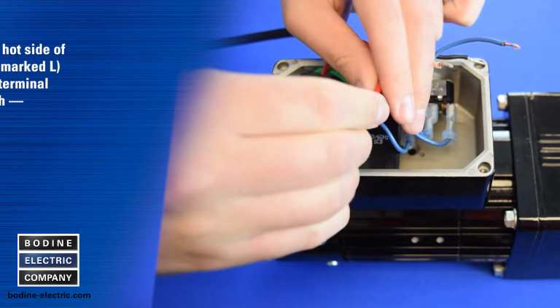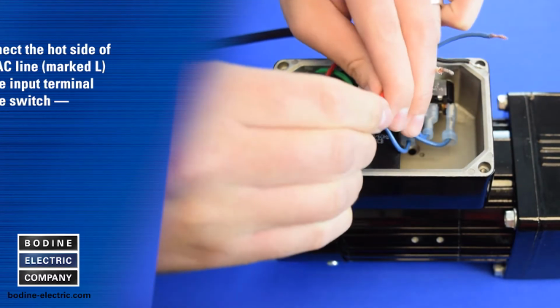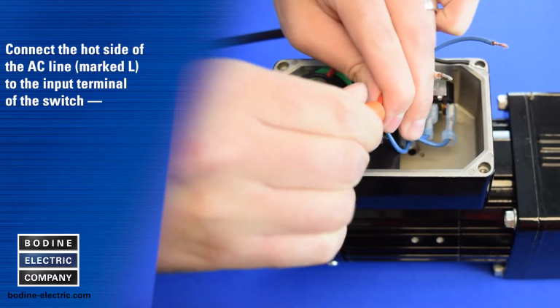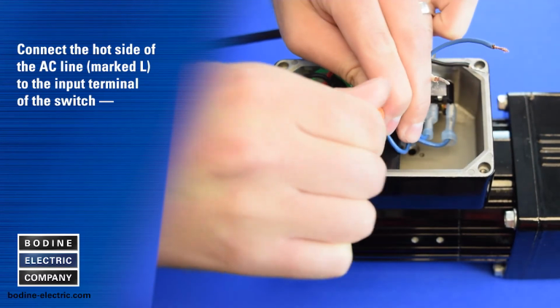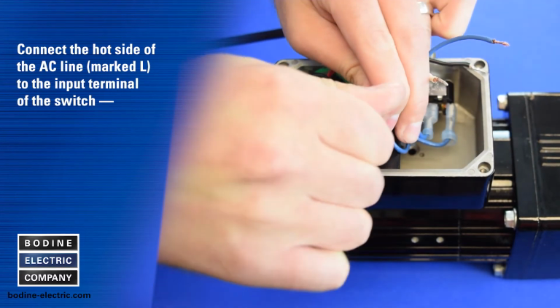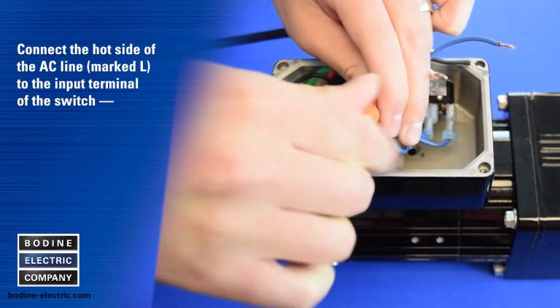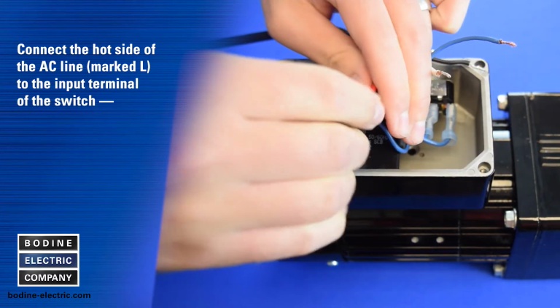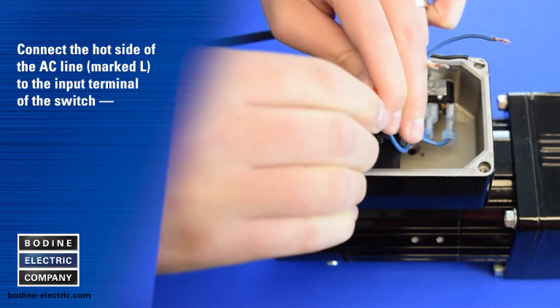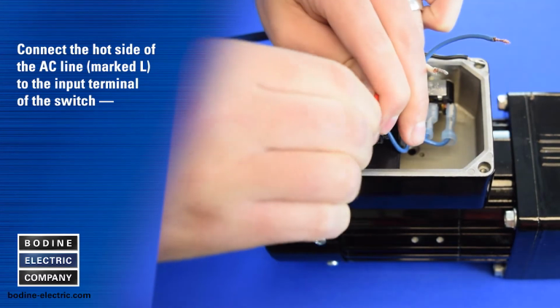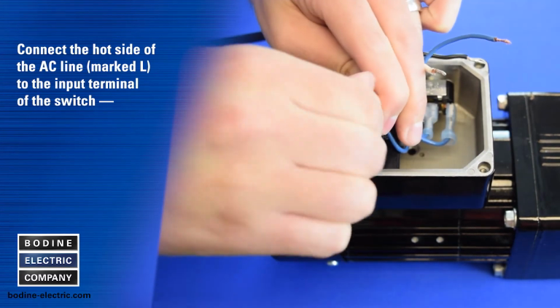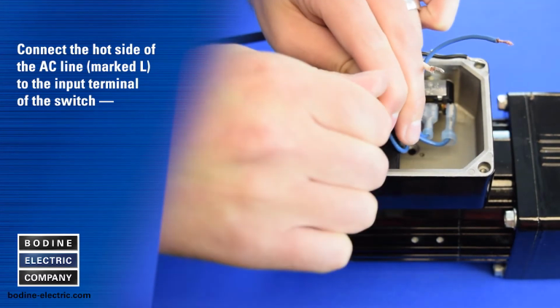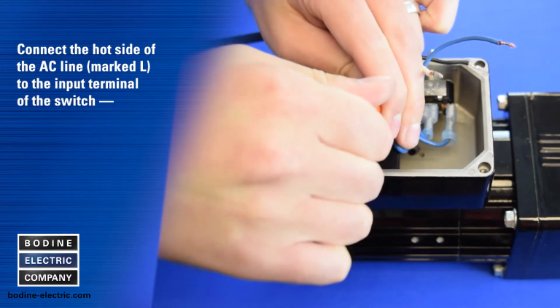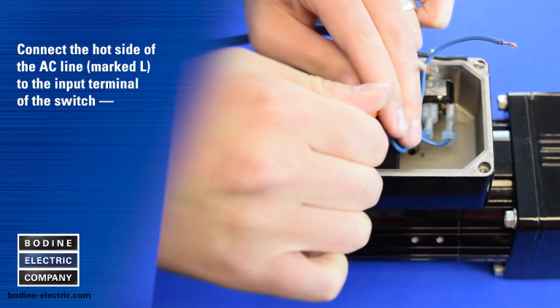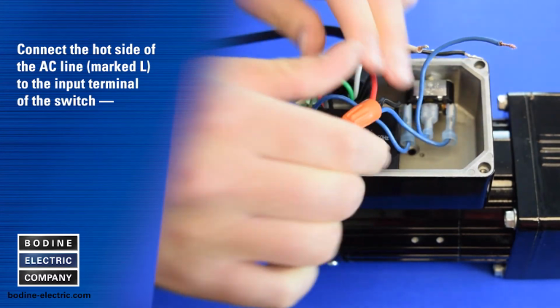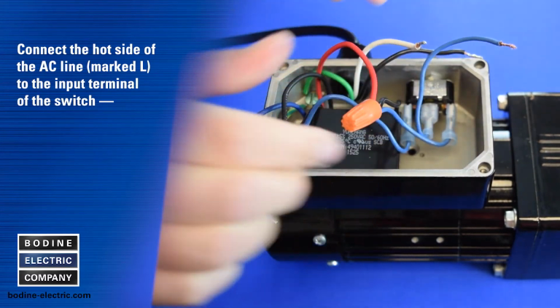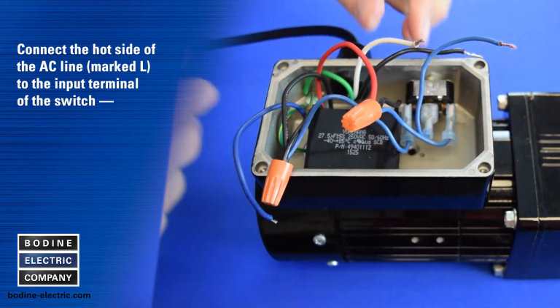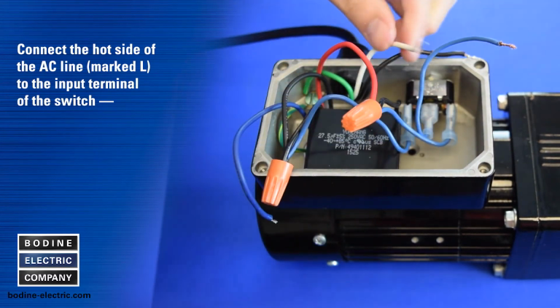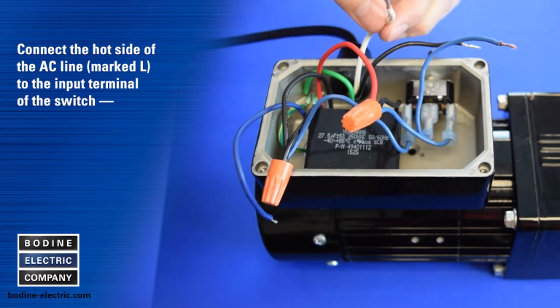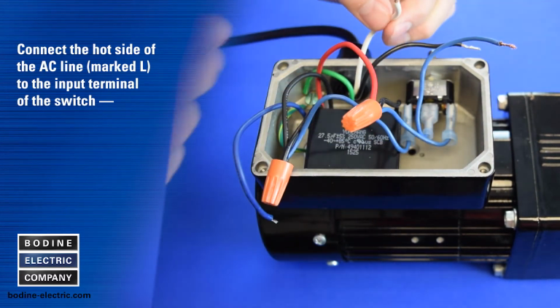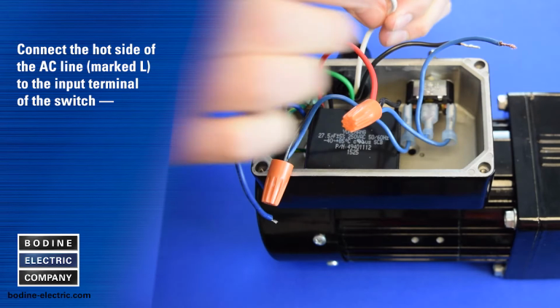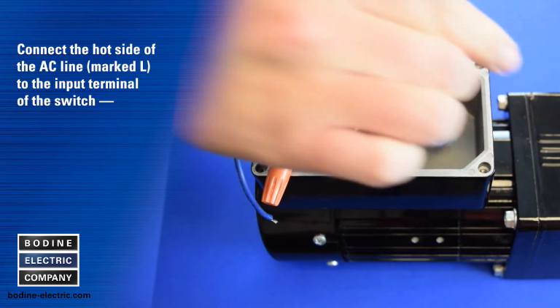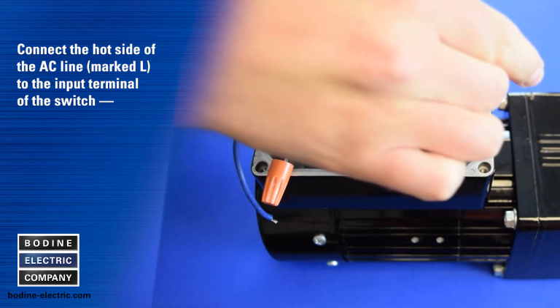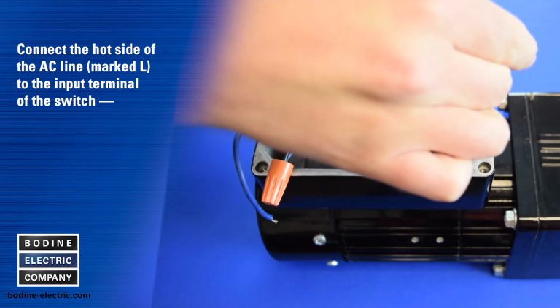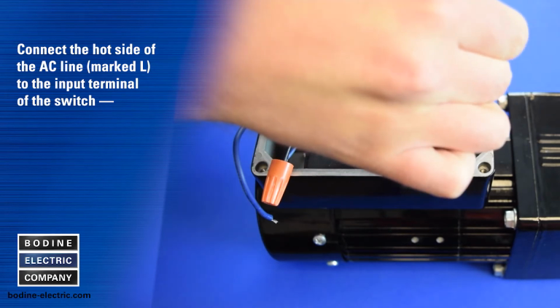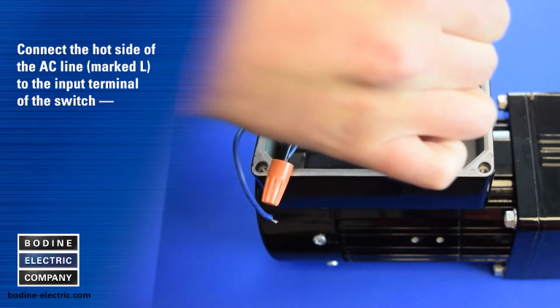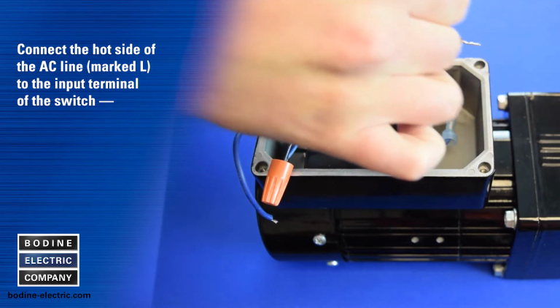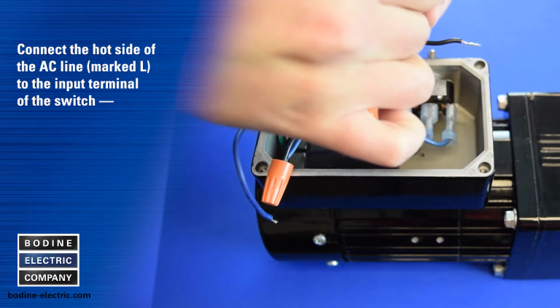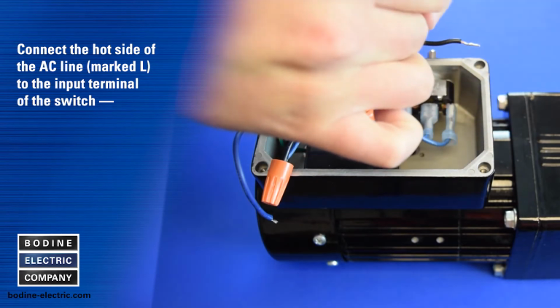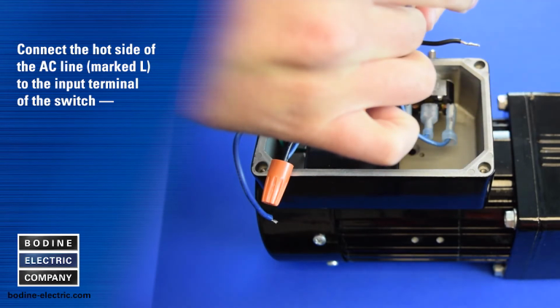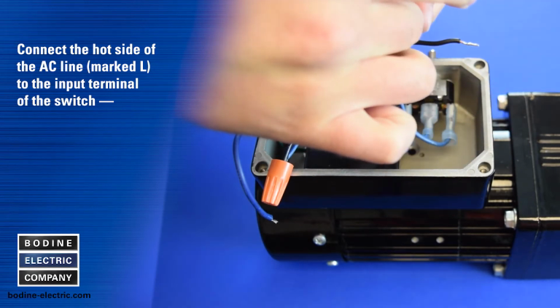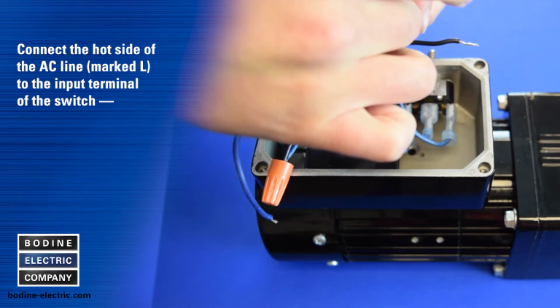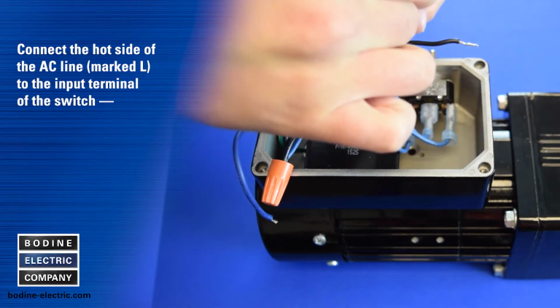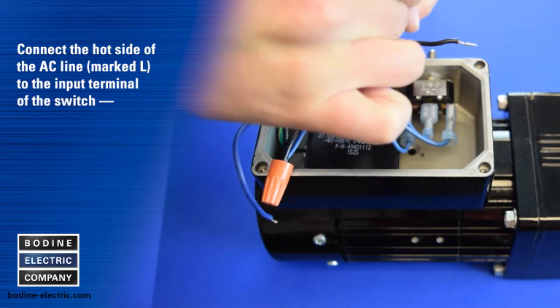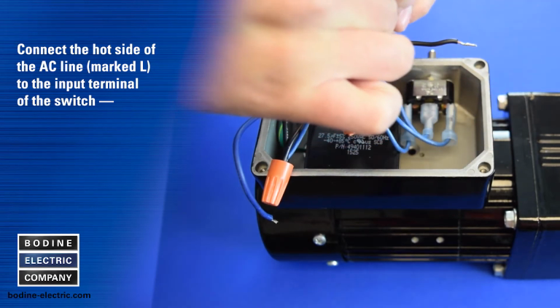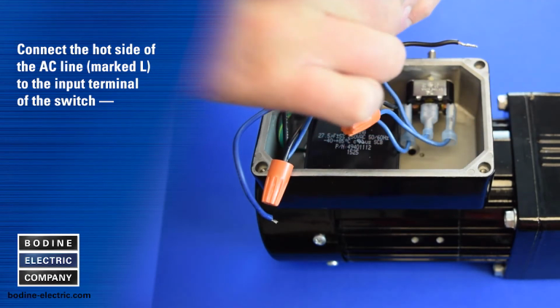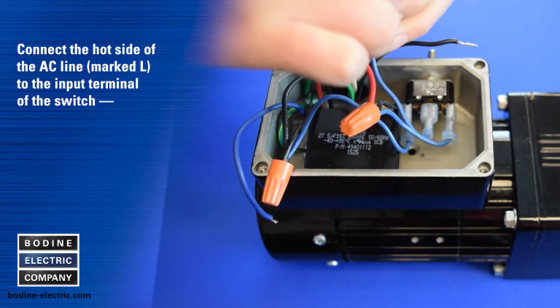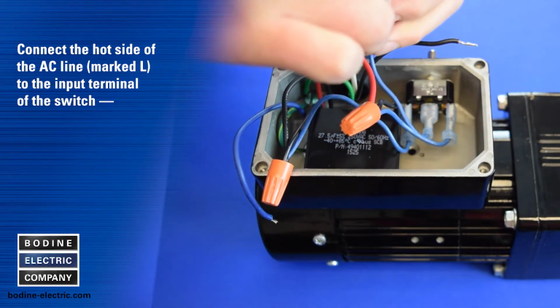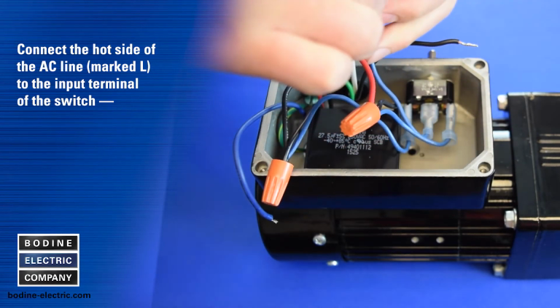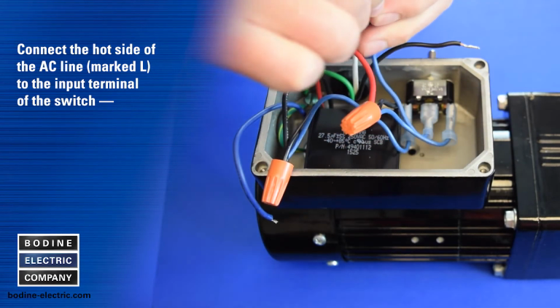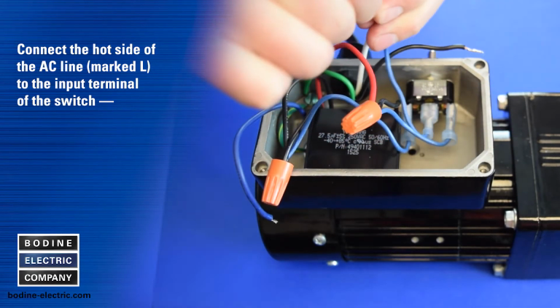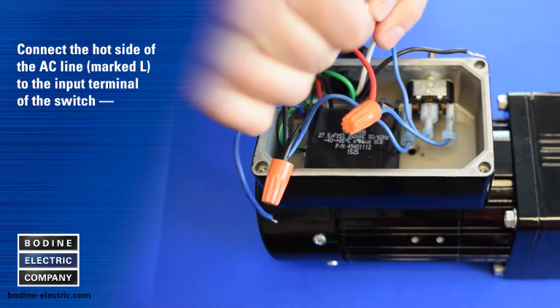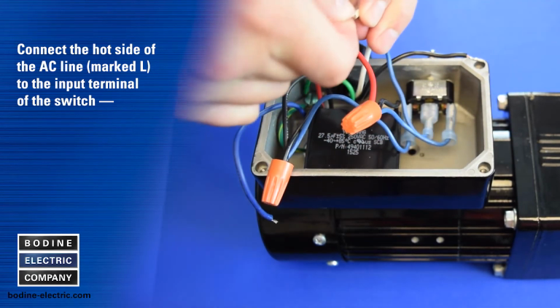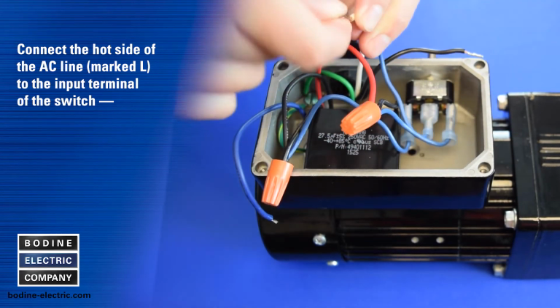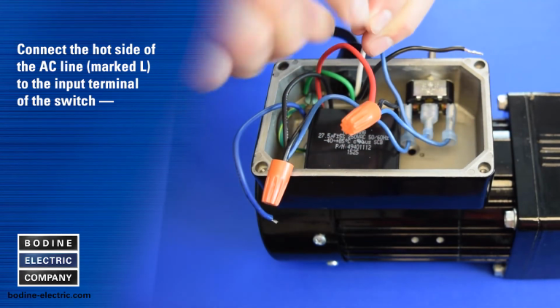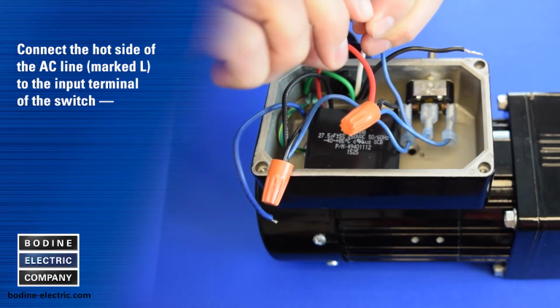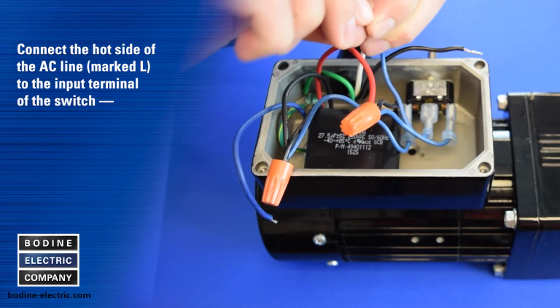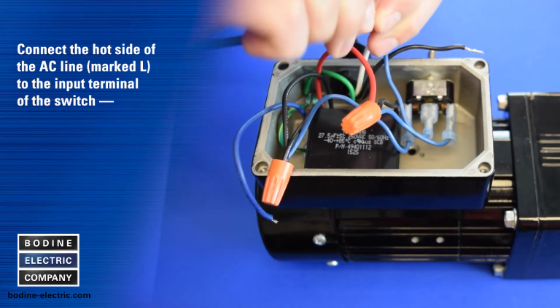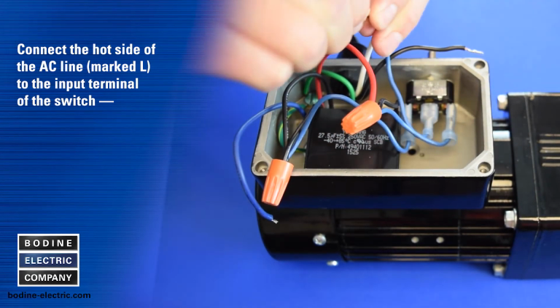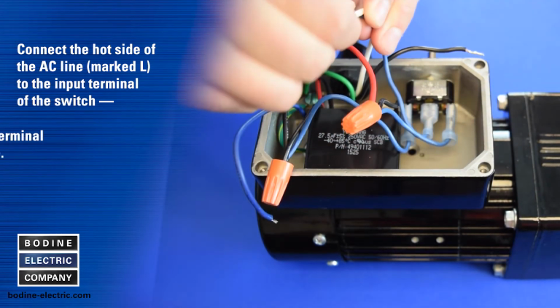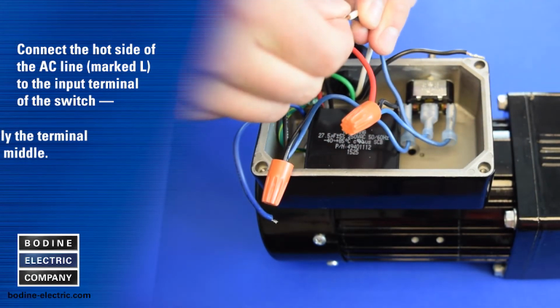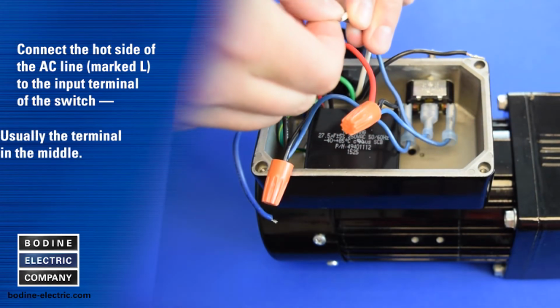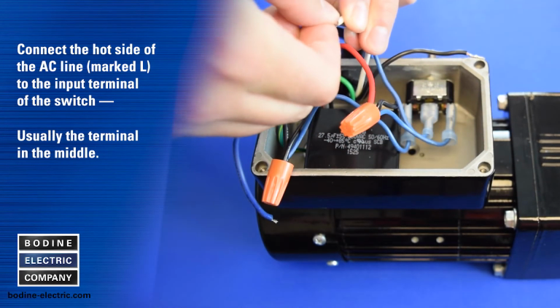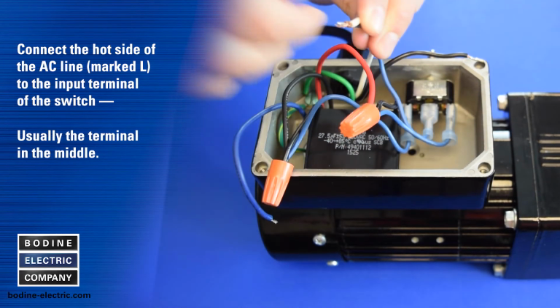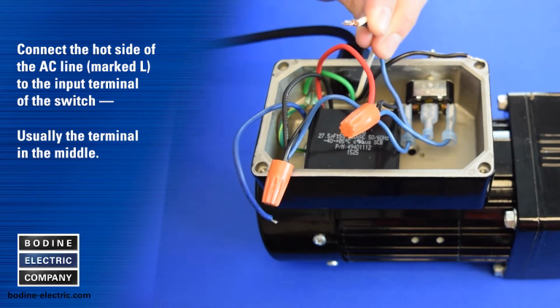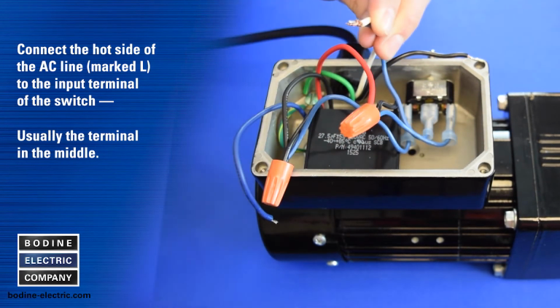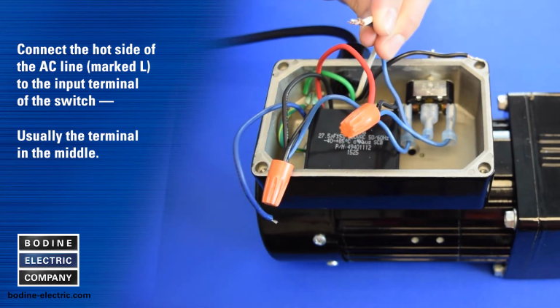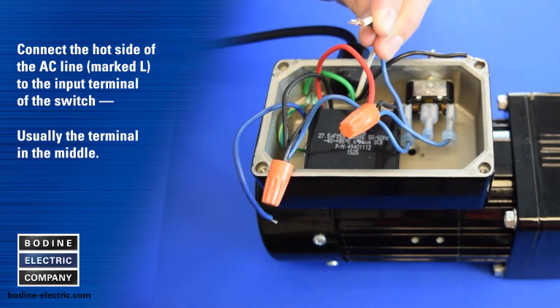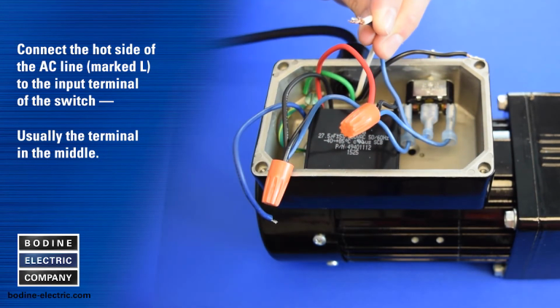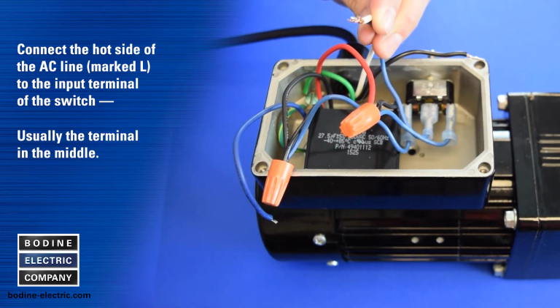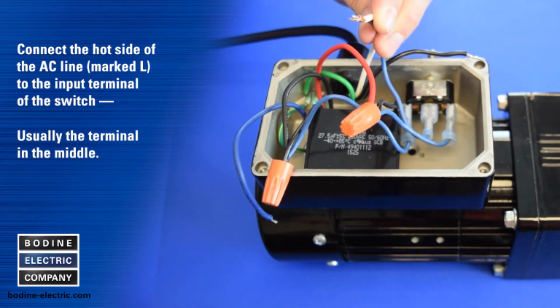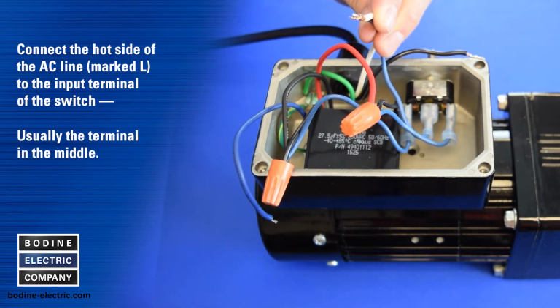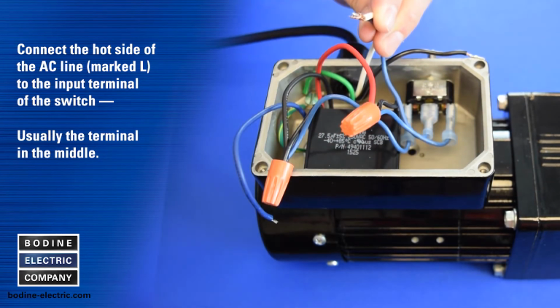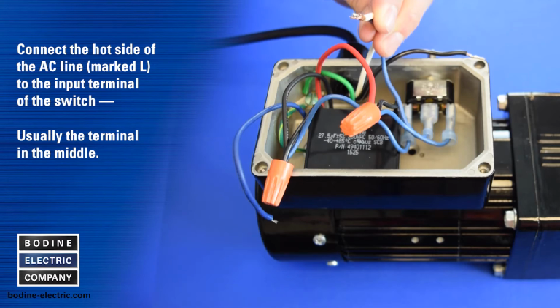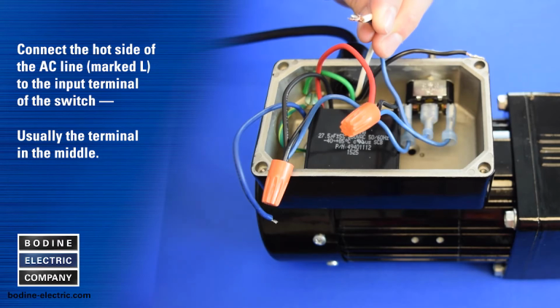Connect the hot side of the AC line to the input terminal of the switch — usually the terminal in the middle.